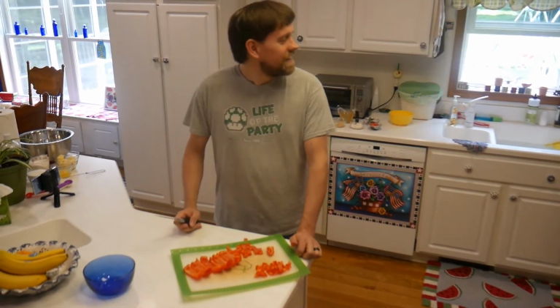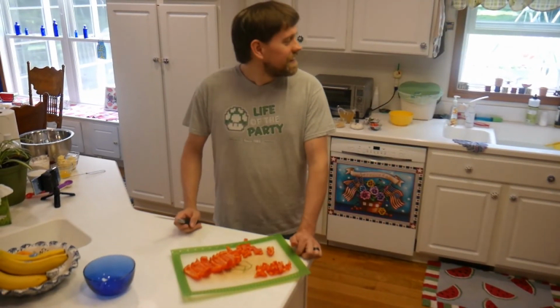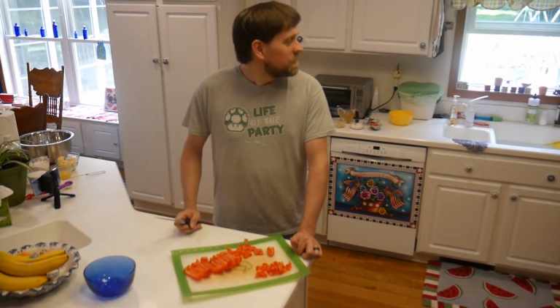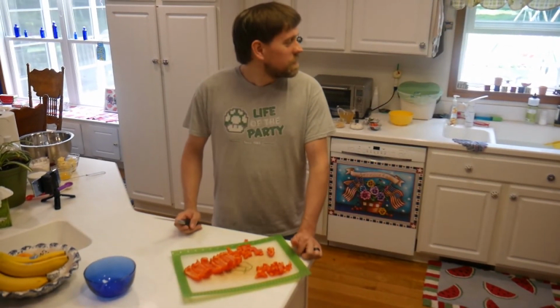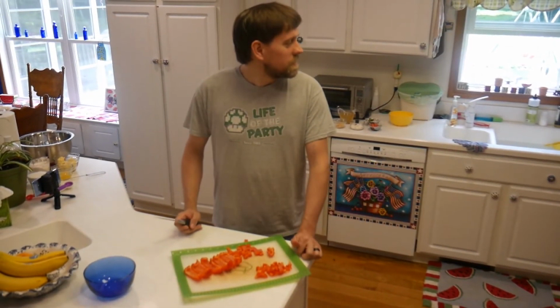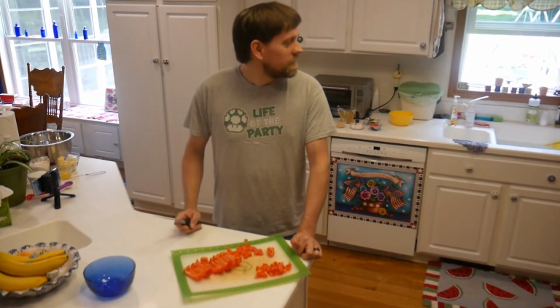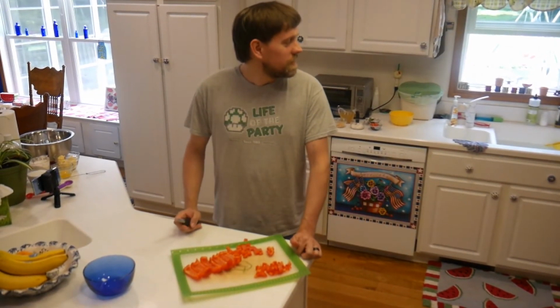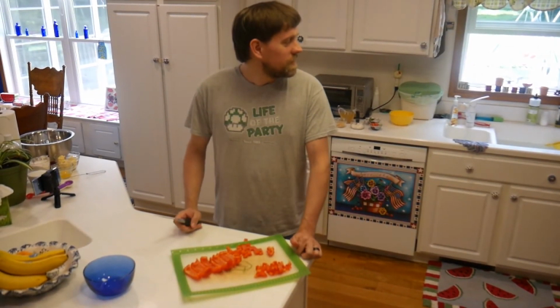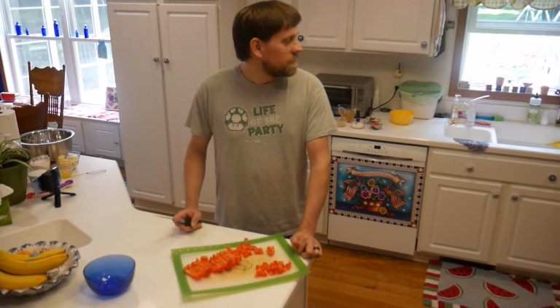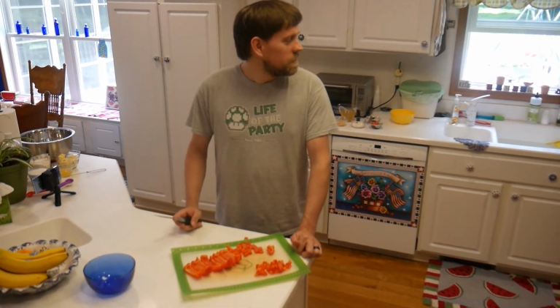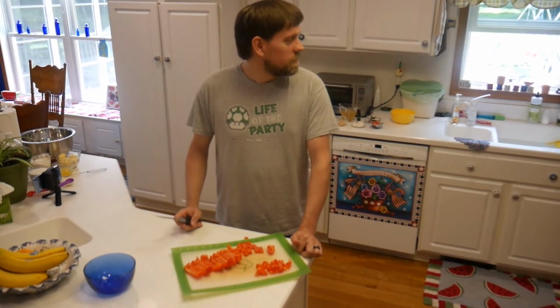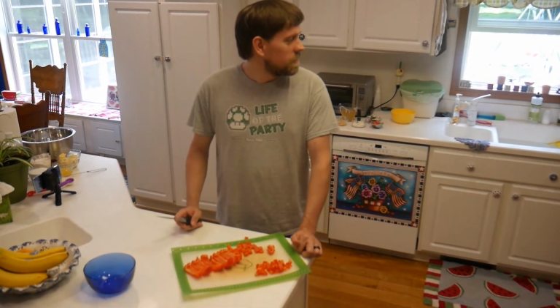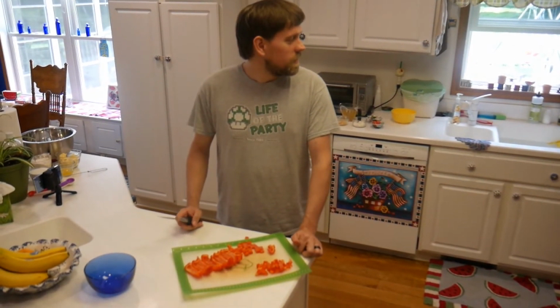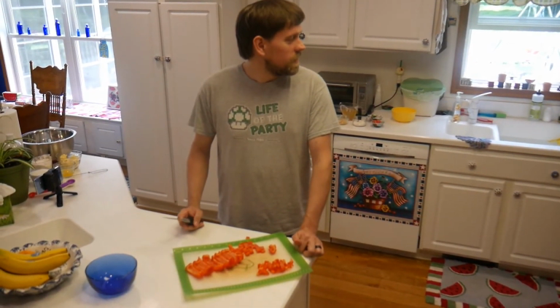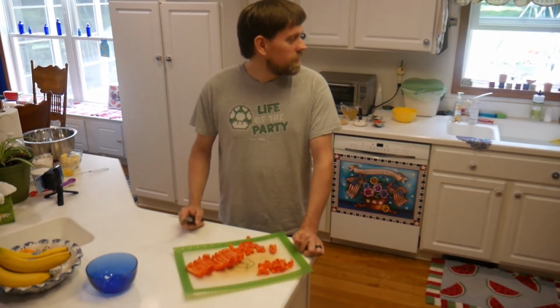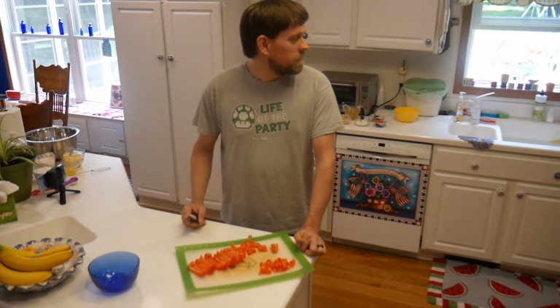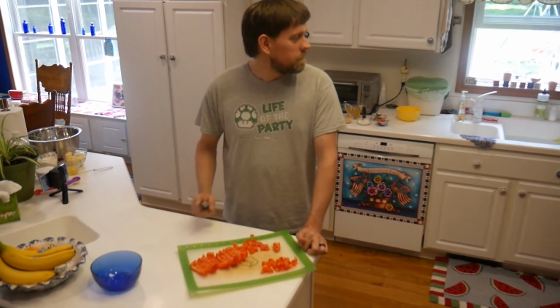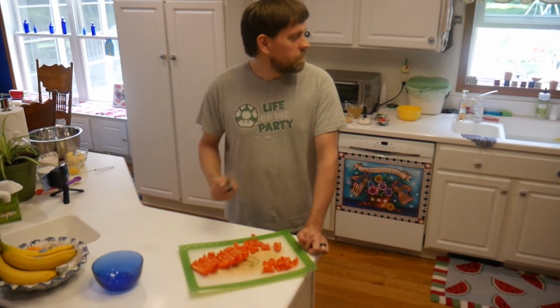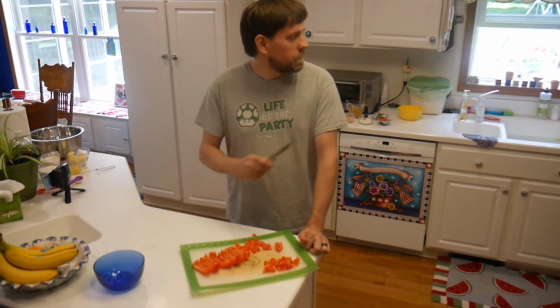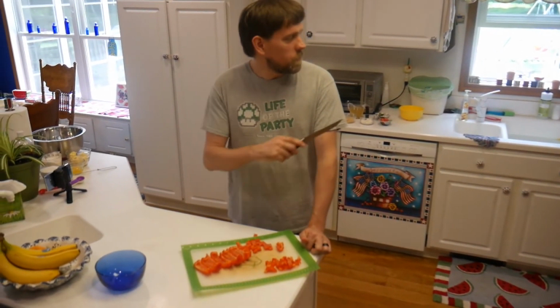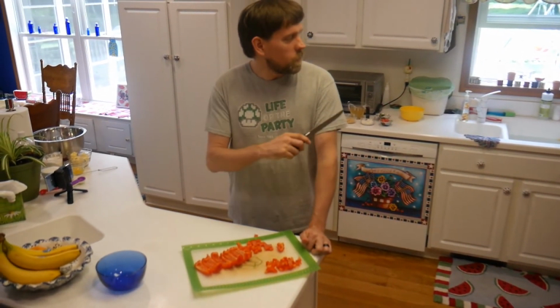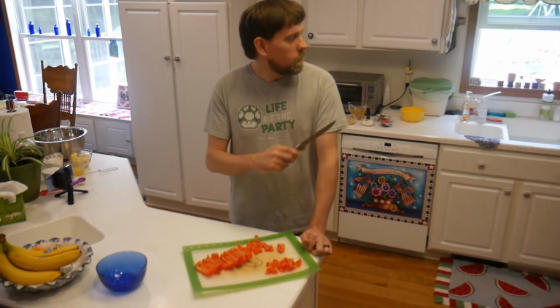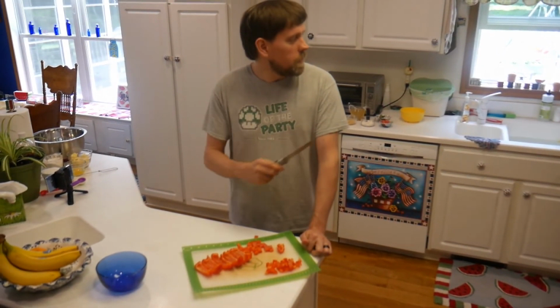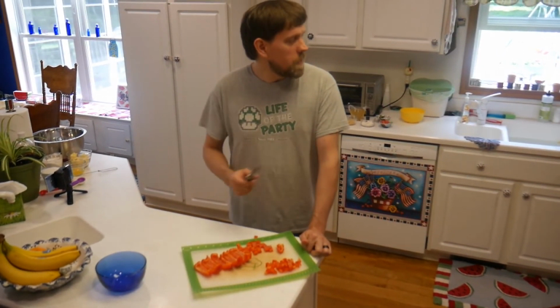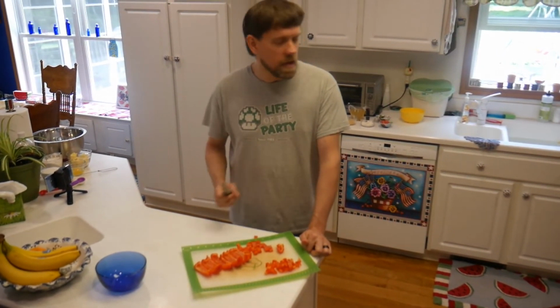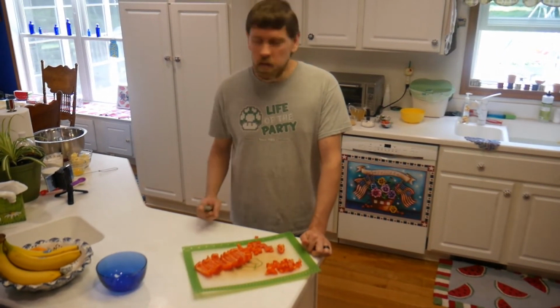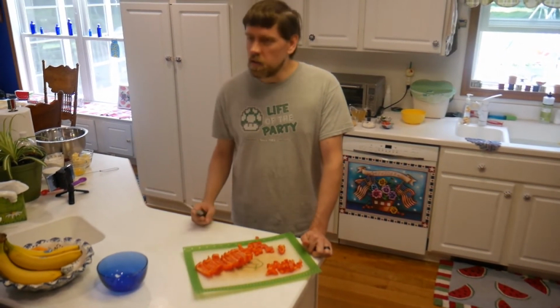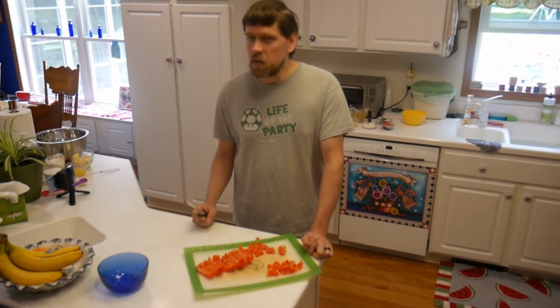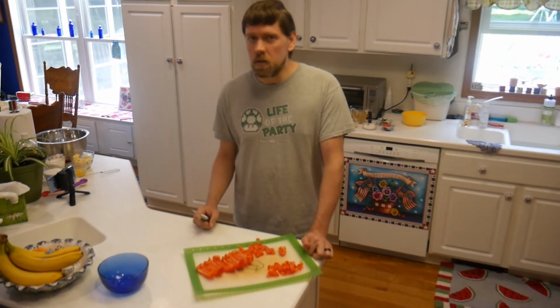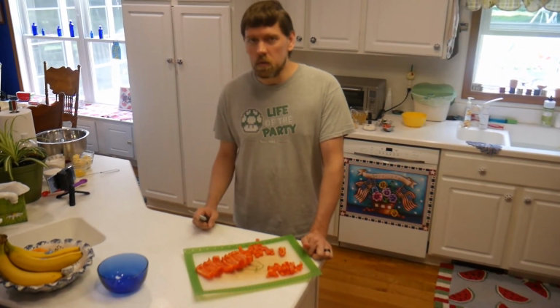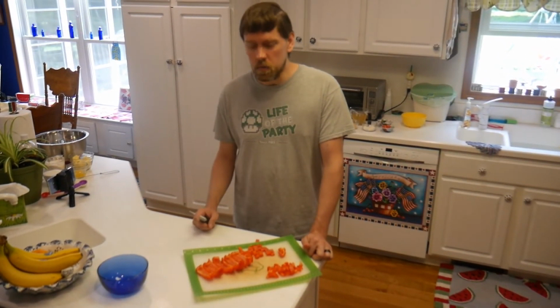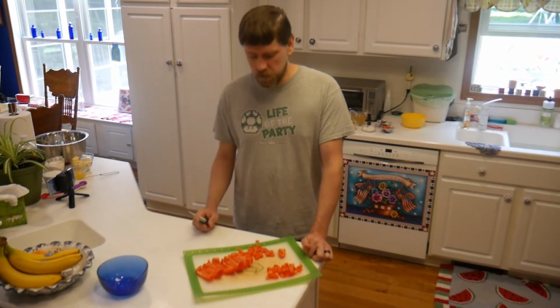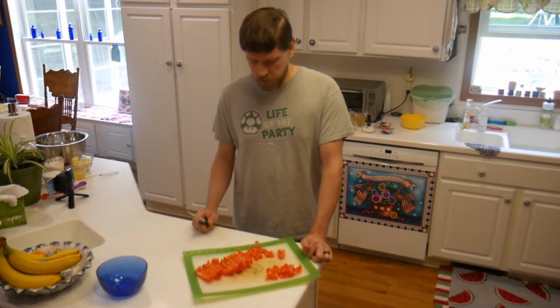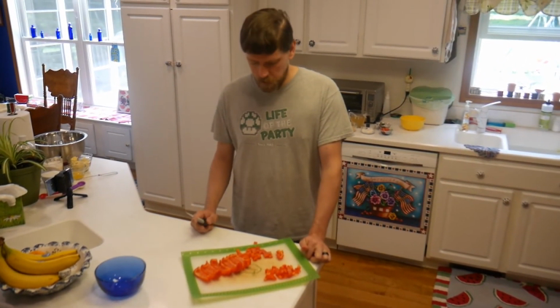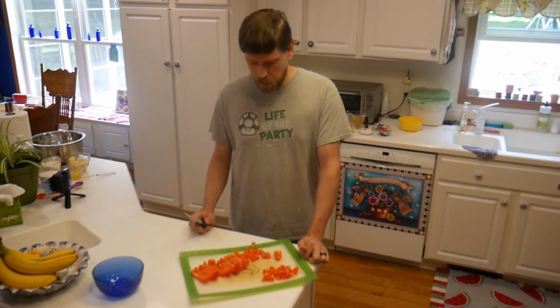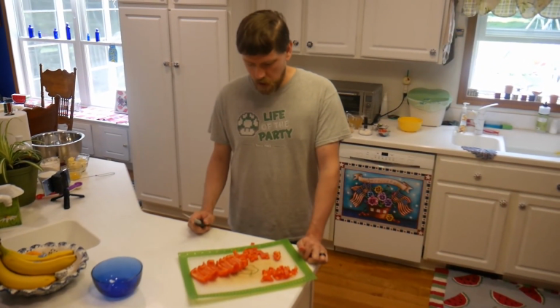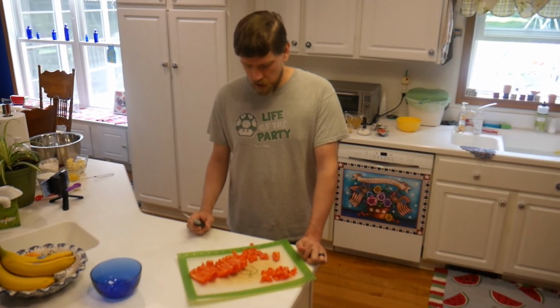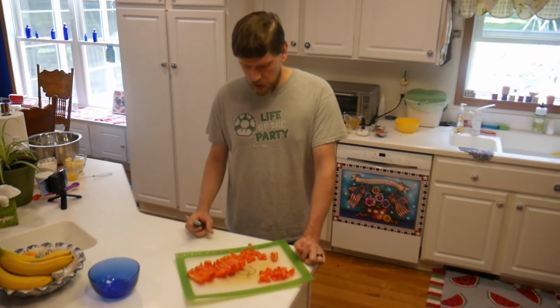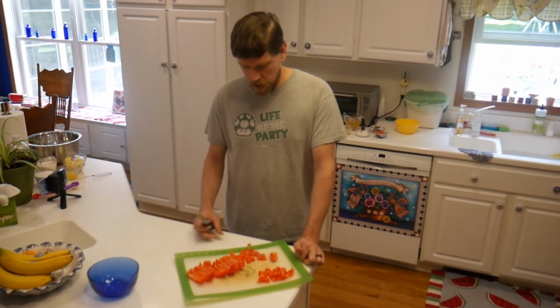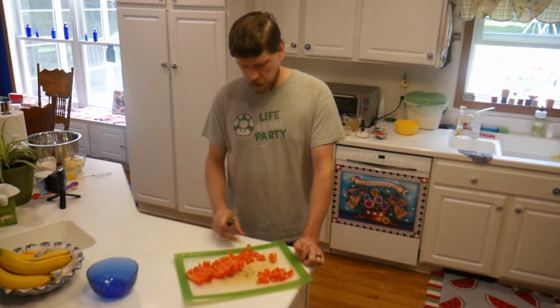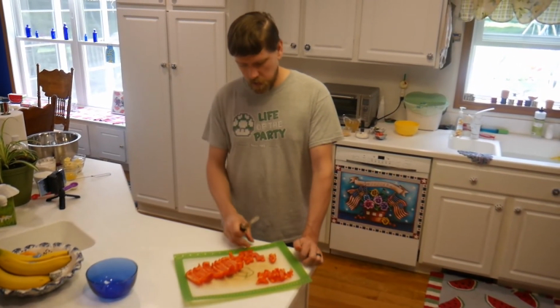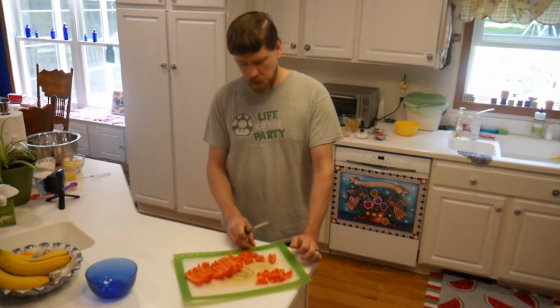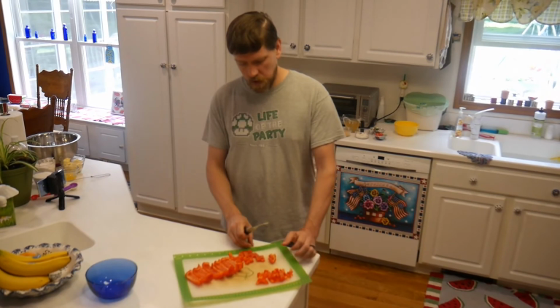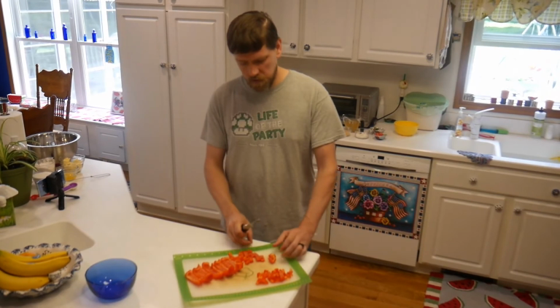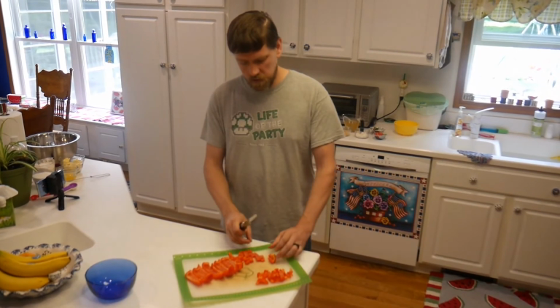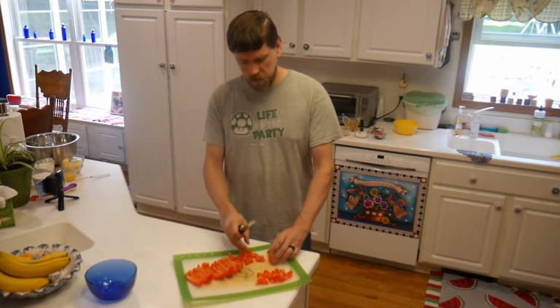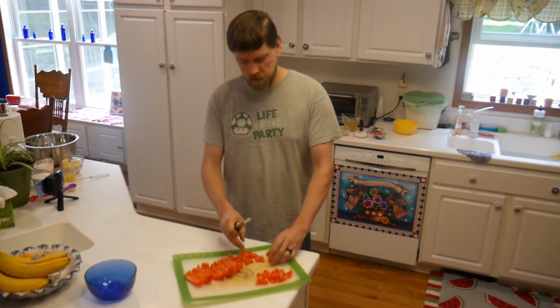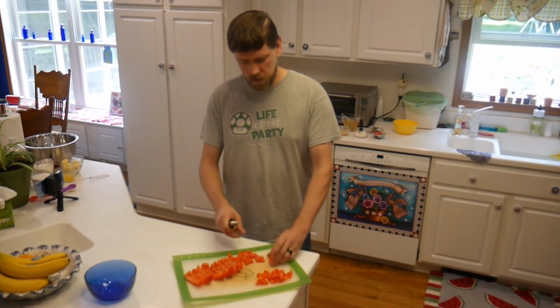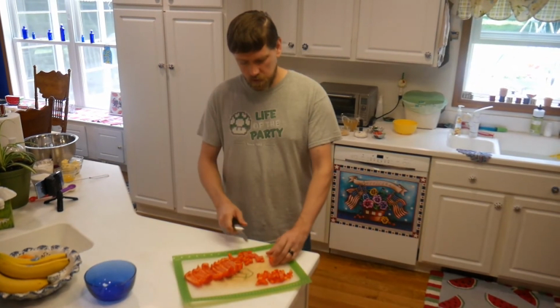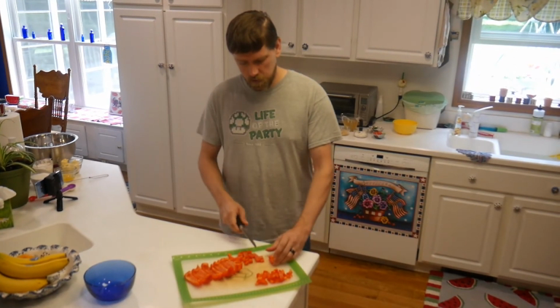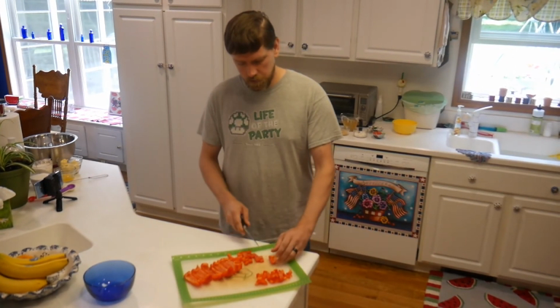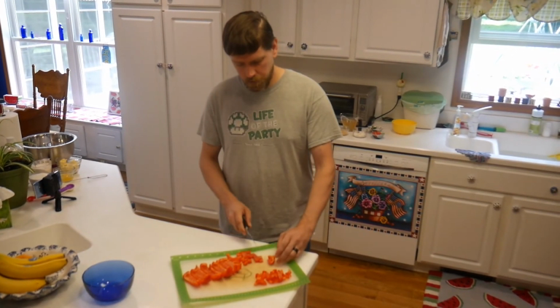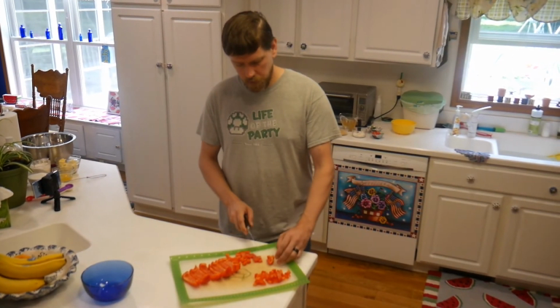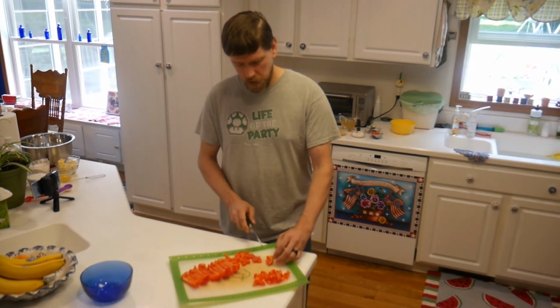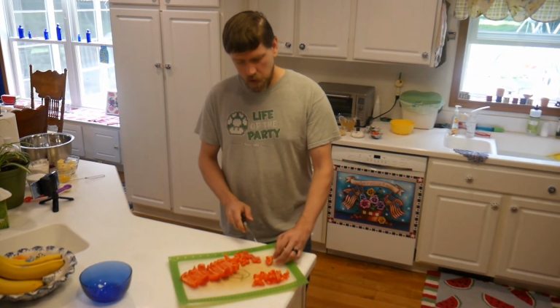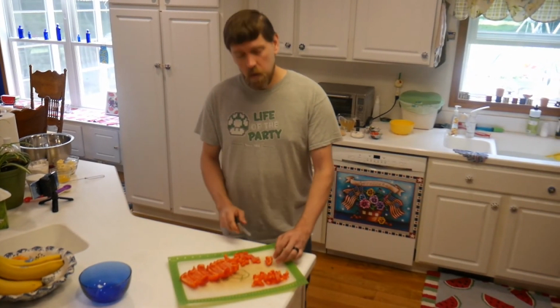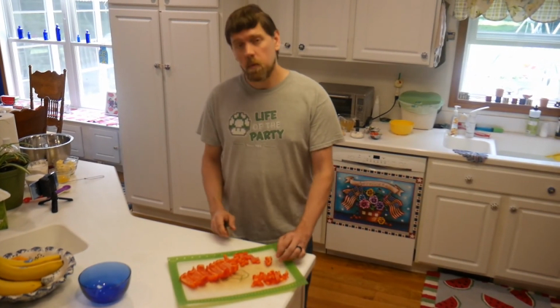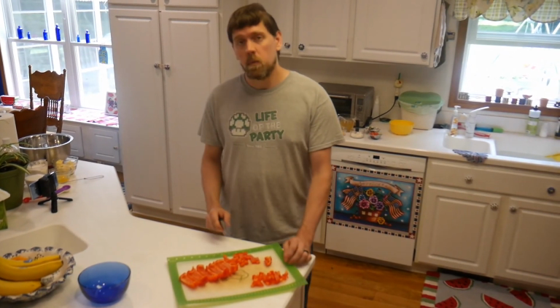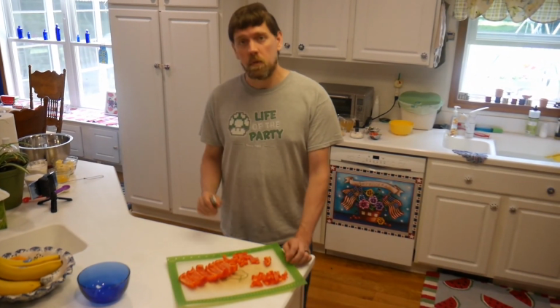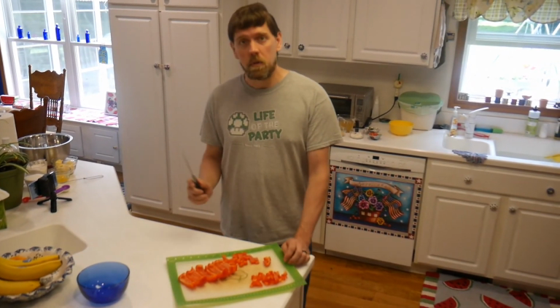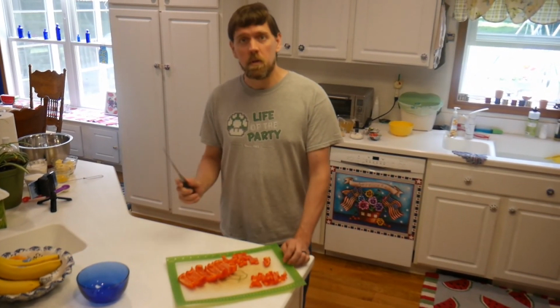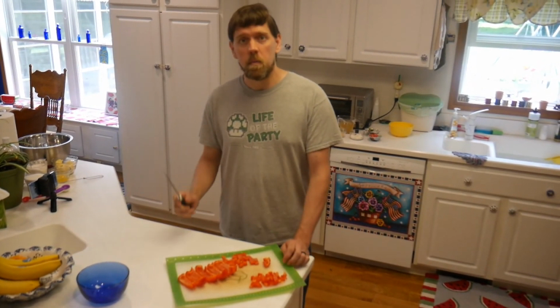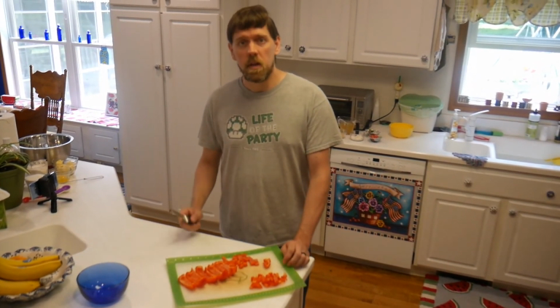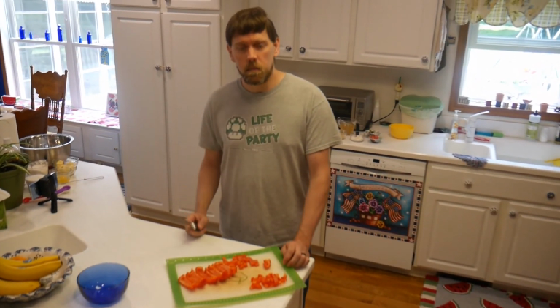We'll see you. We'll be making the doughs for the pie and the pasties. We'll see you in a minute.